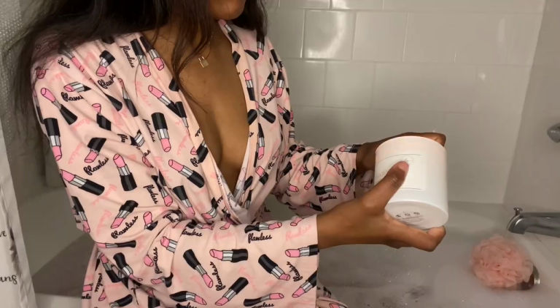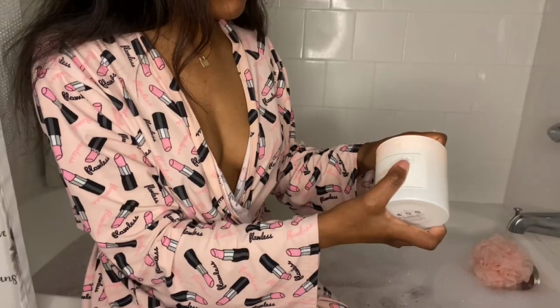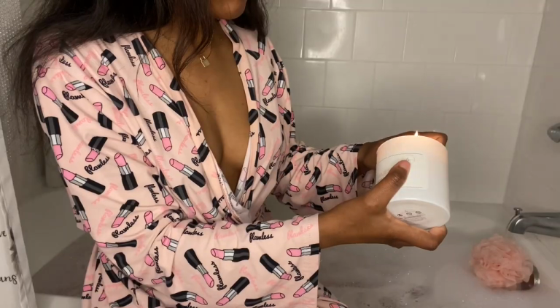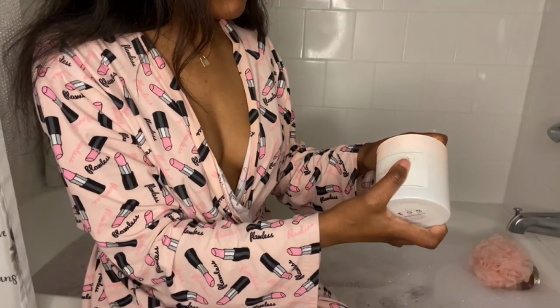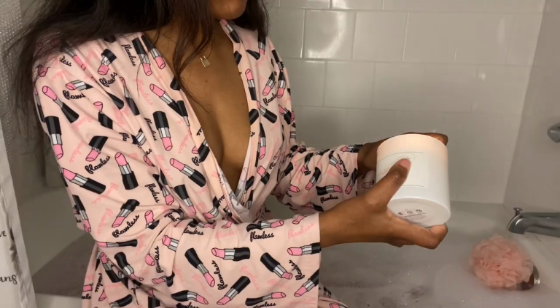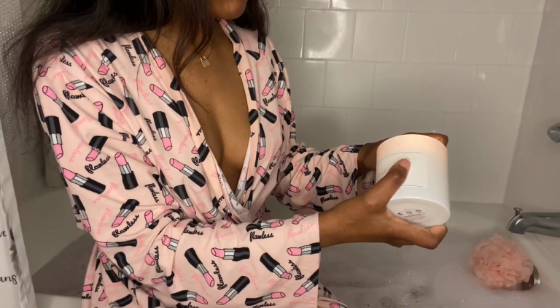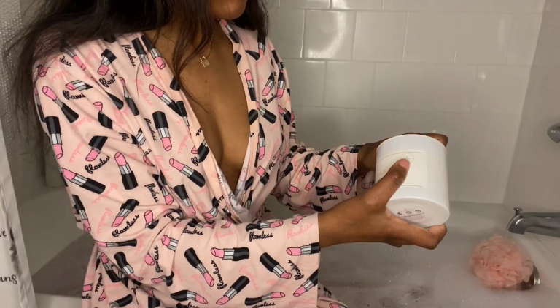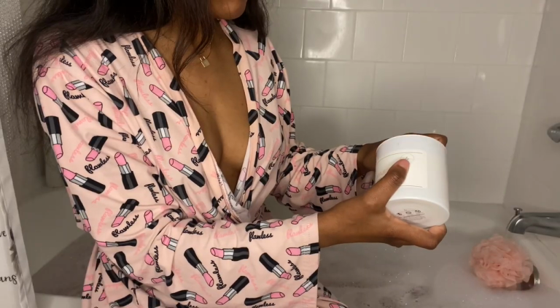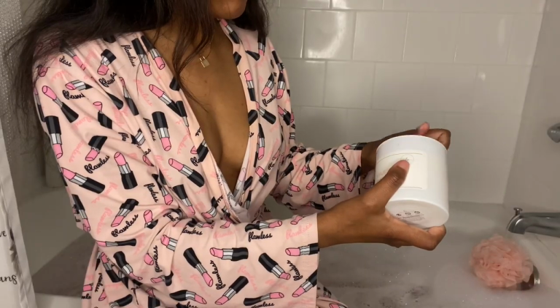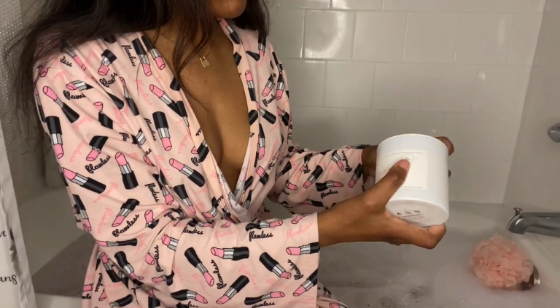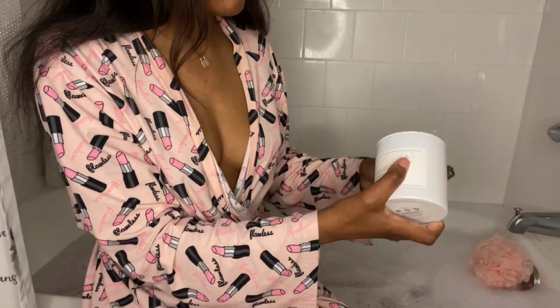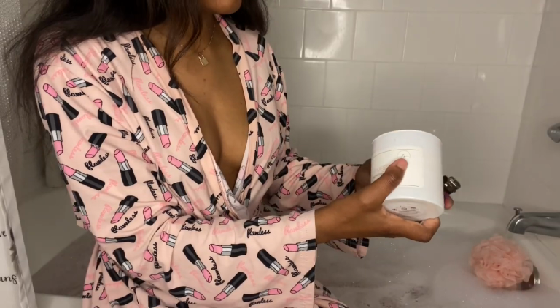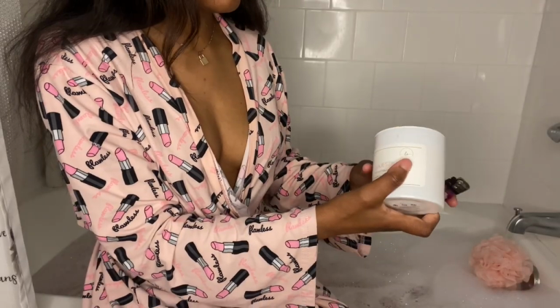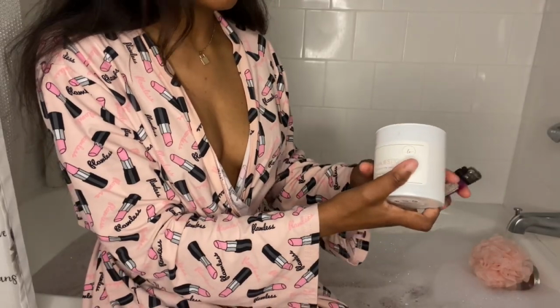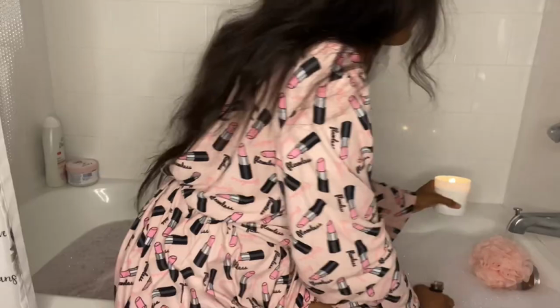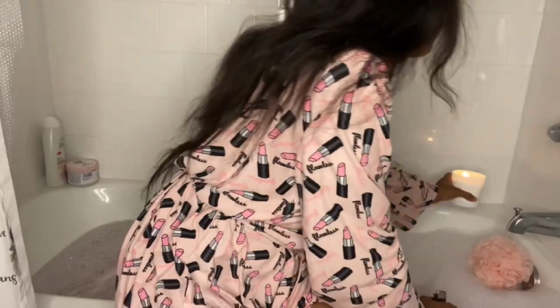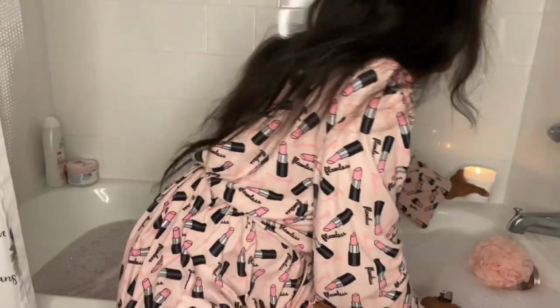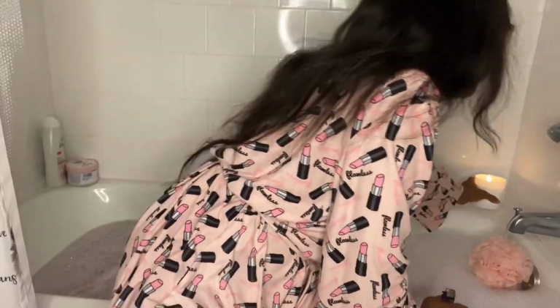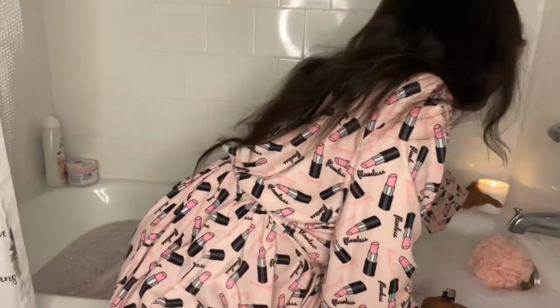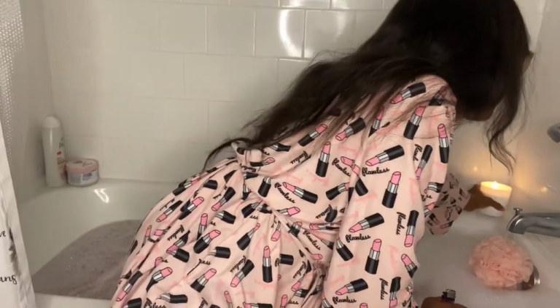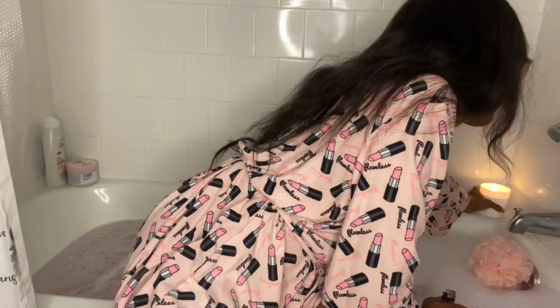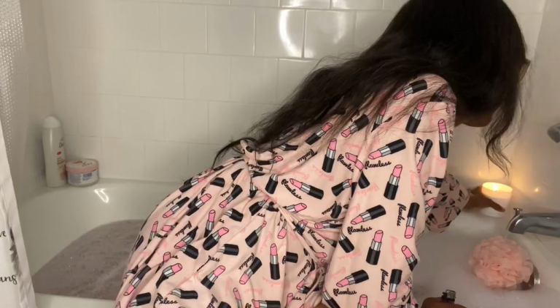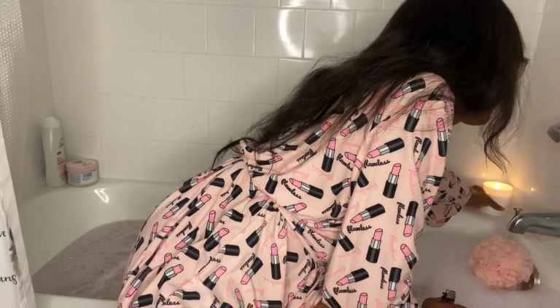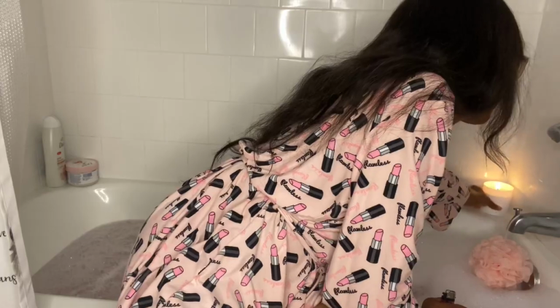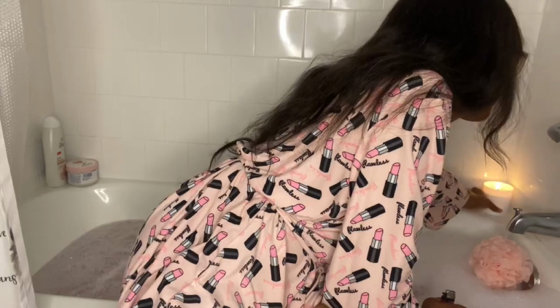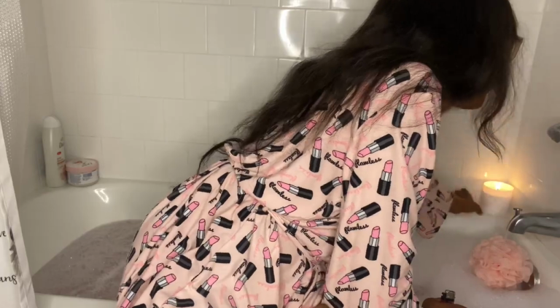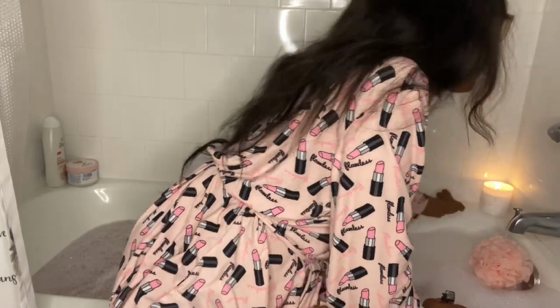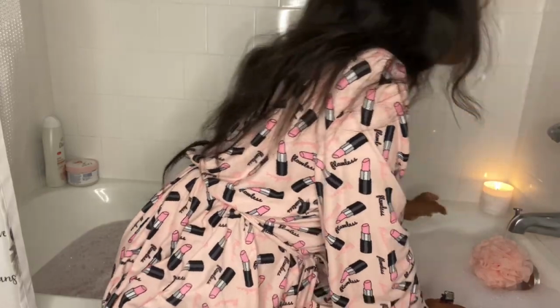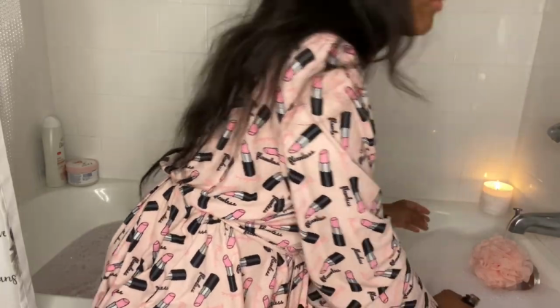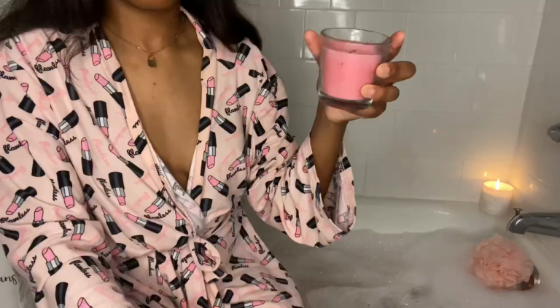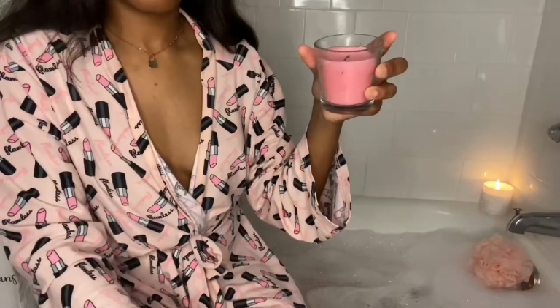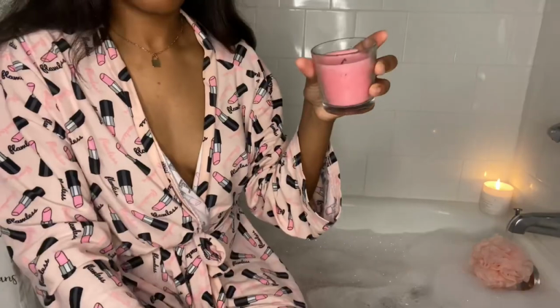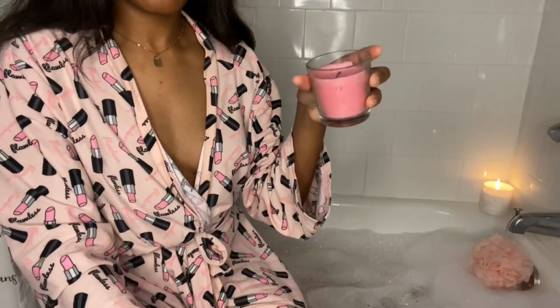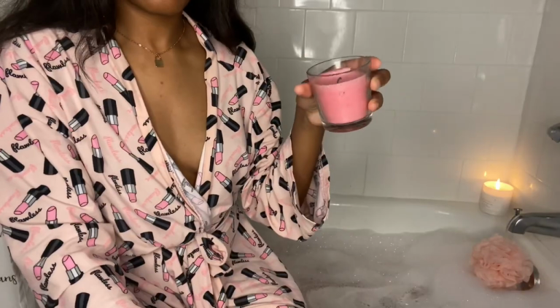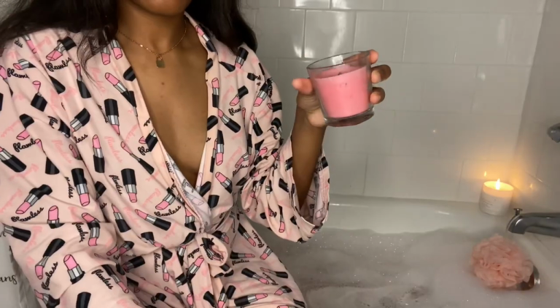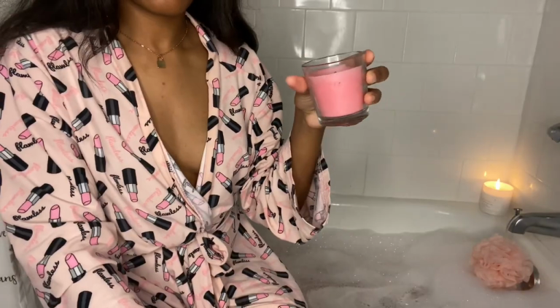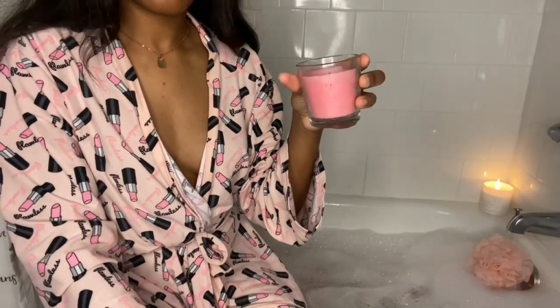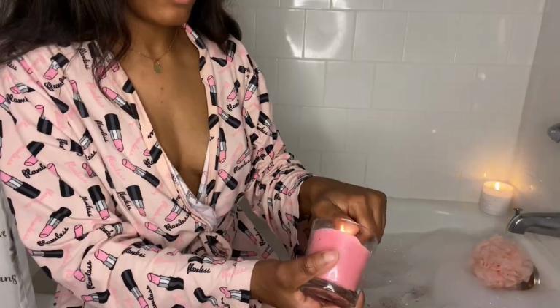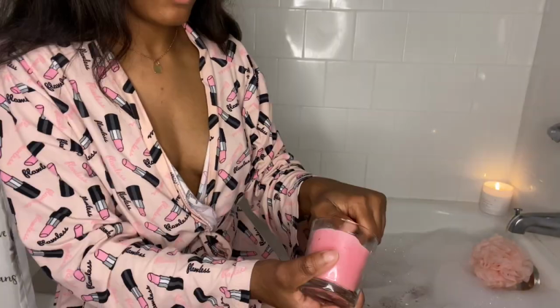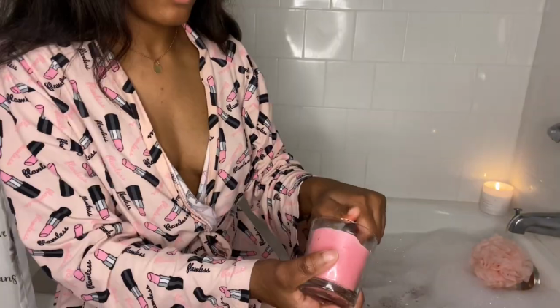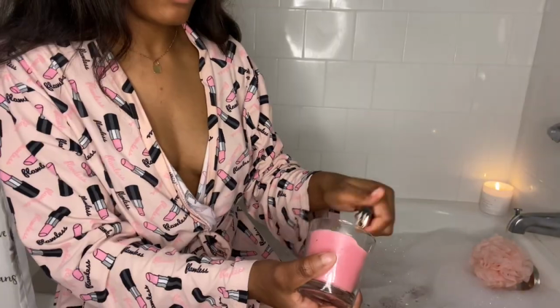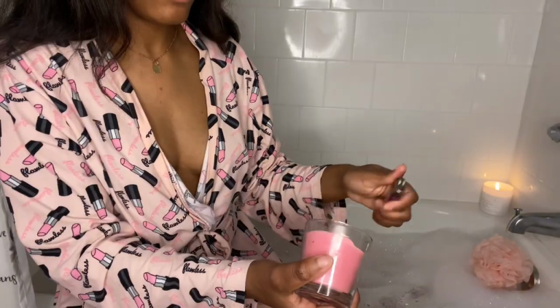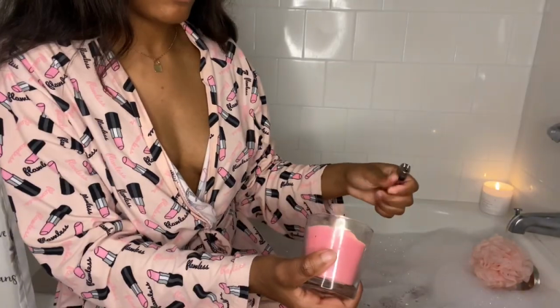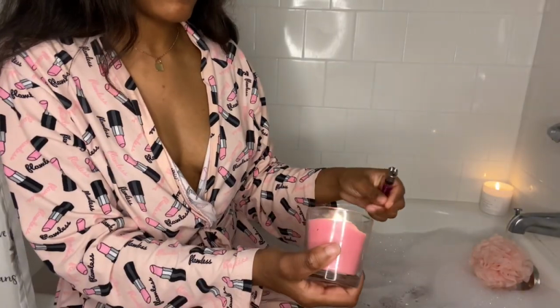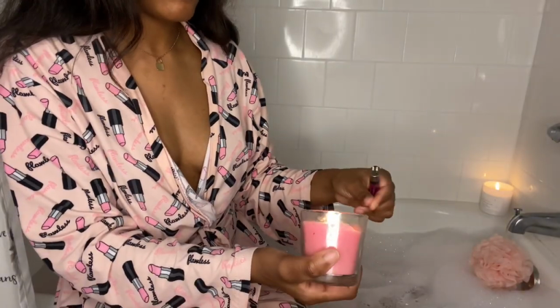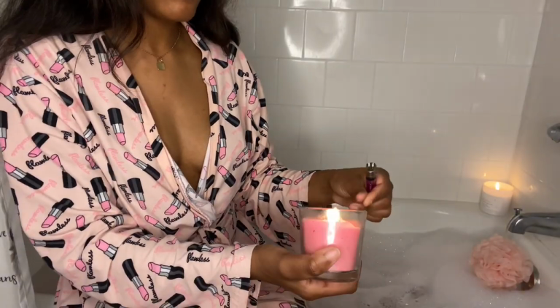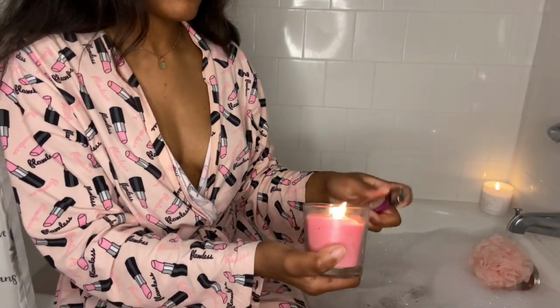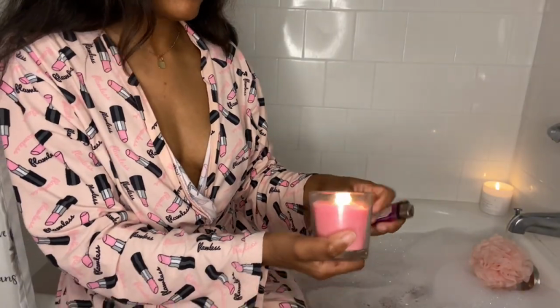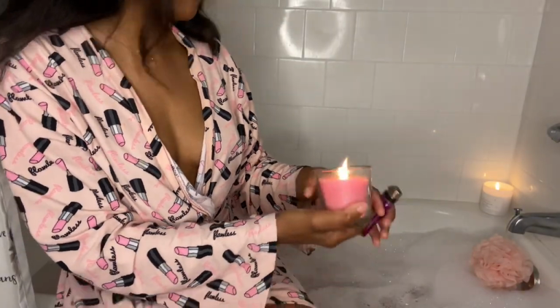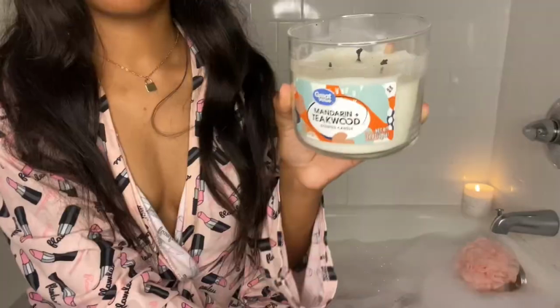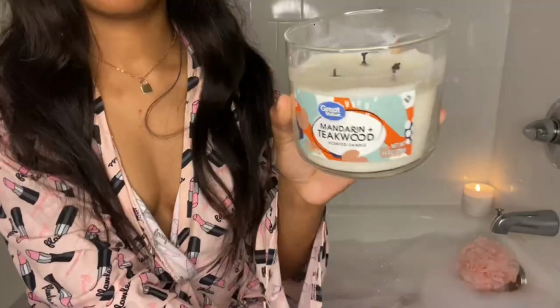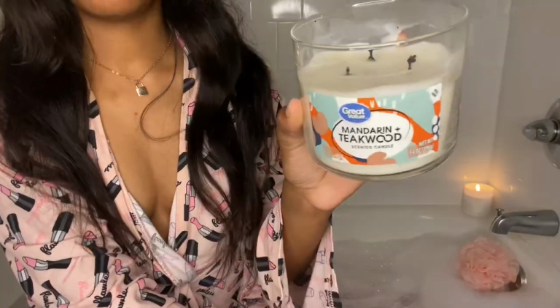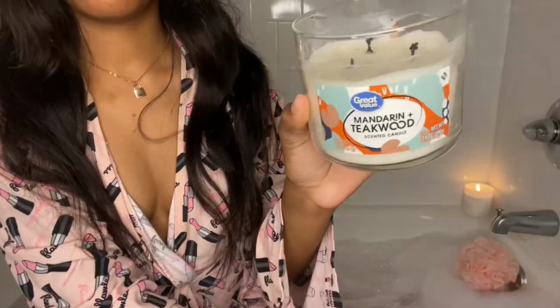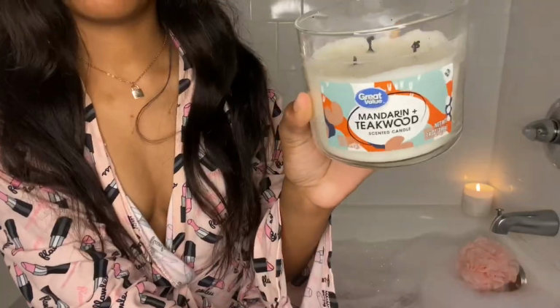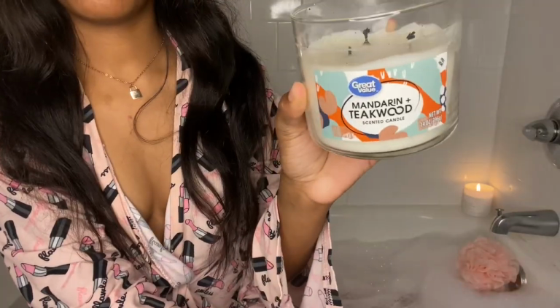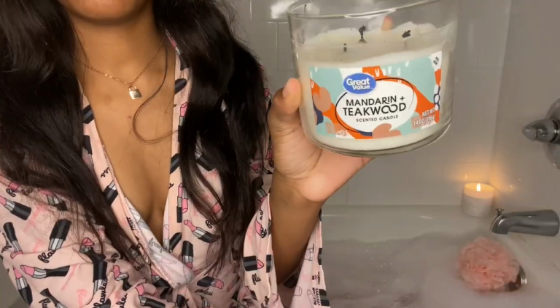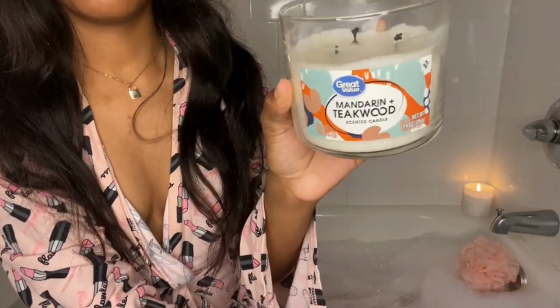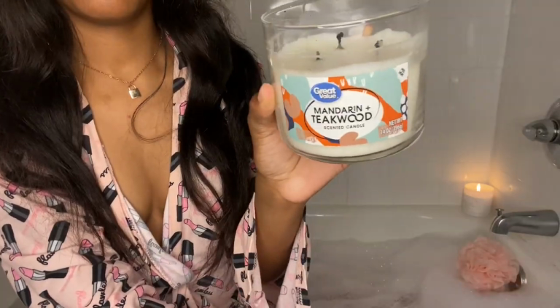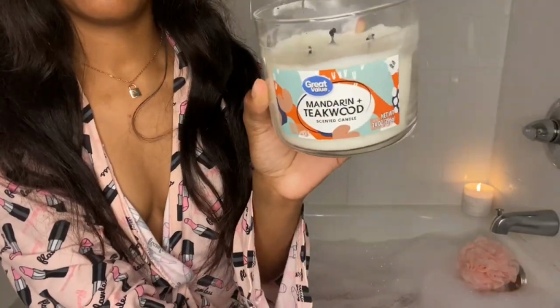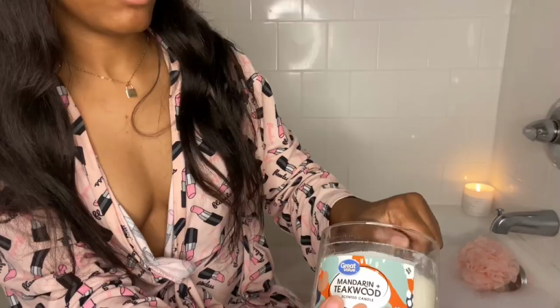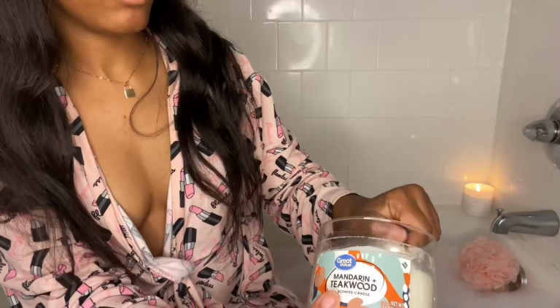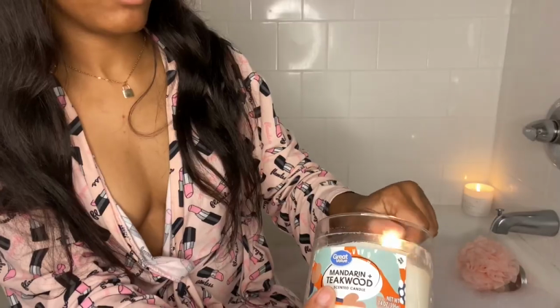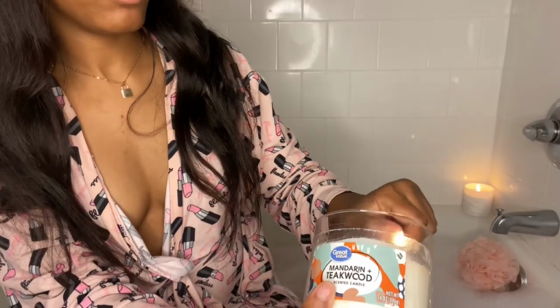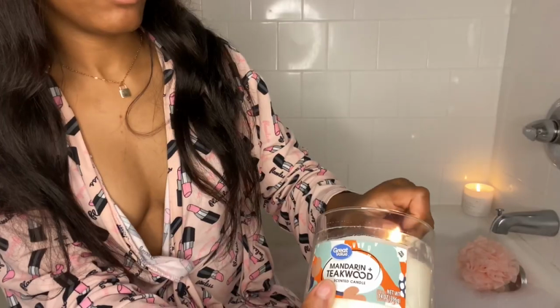Y'all see that bump on my chest? I really hate when my cycle comes on because that's the only time my skin breaks out.